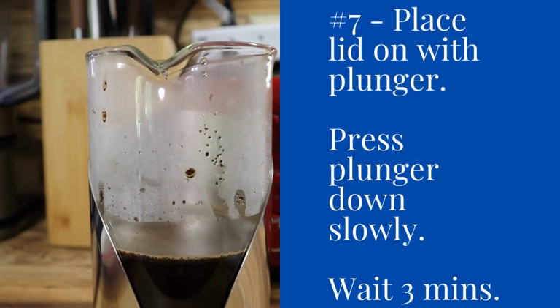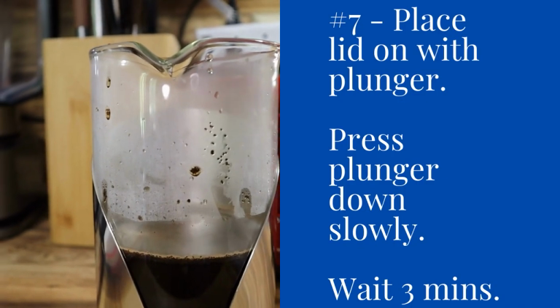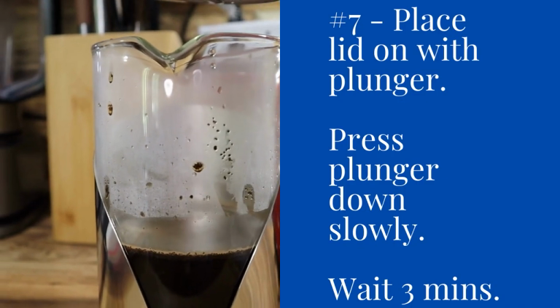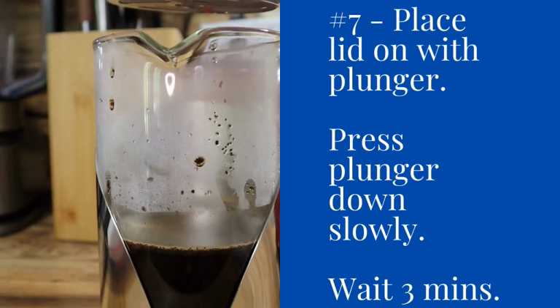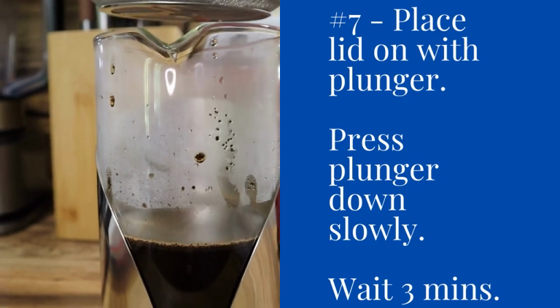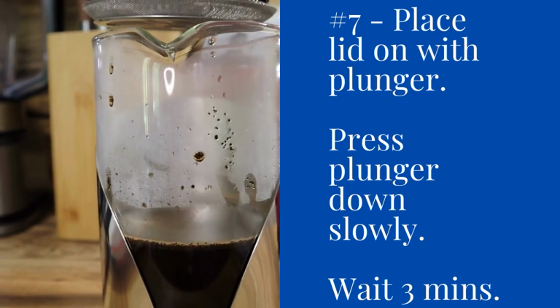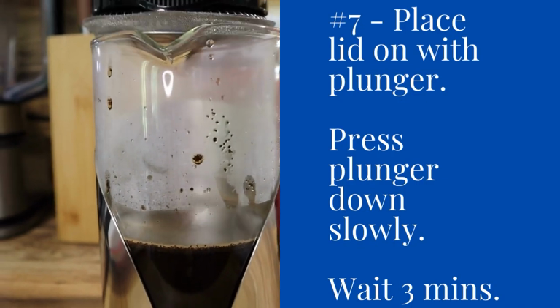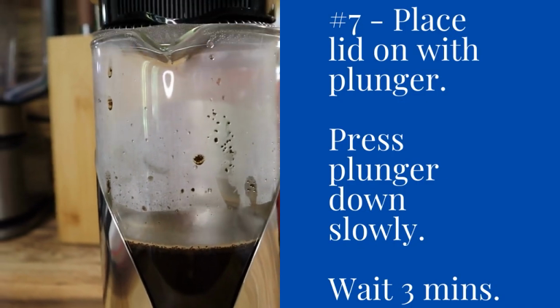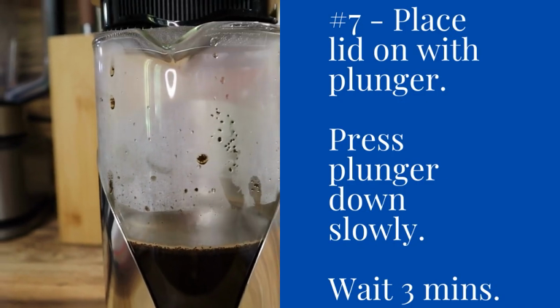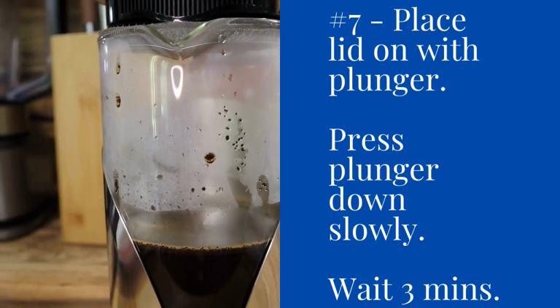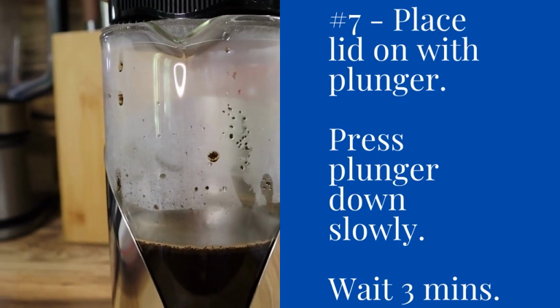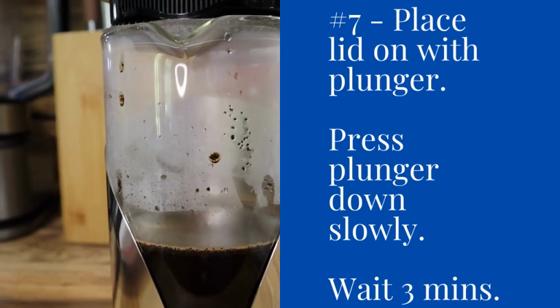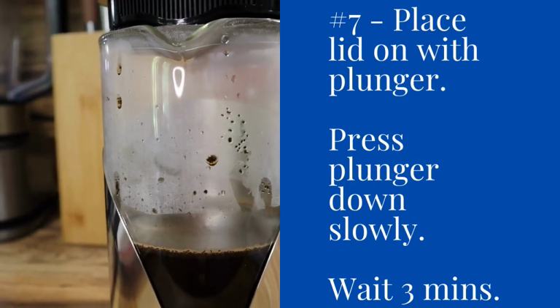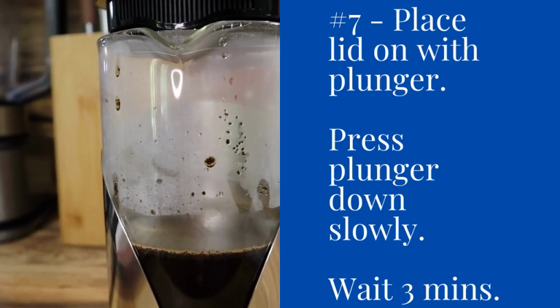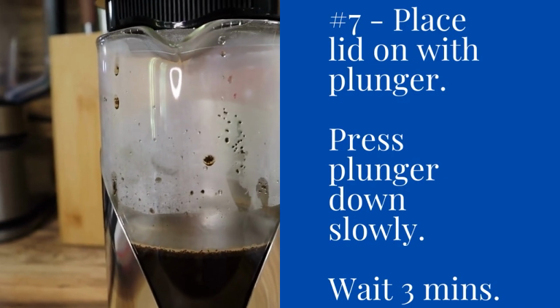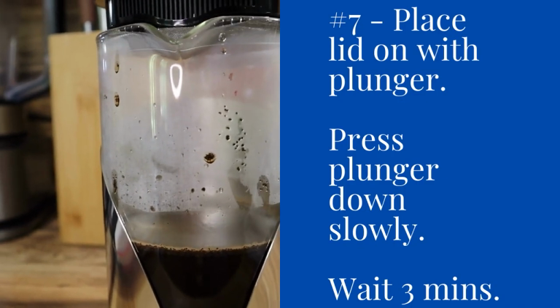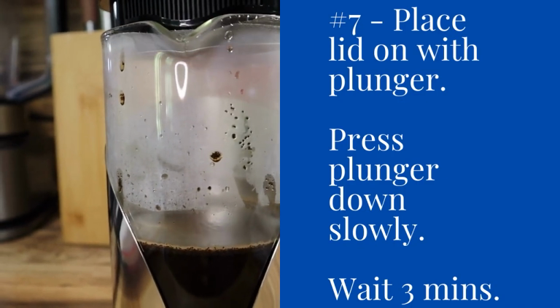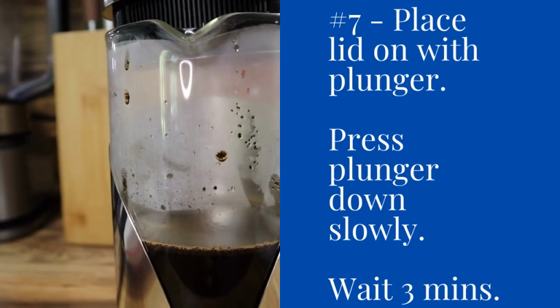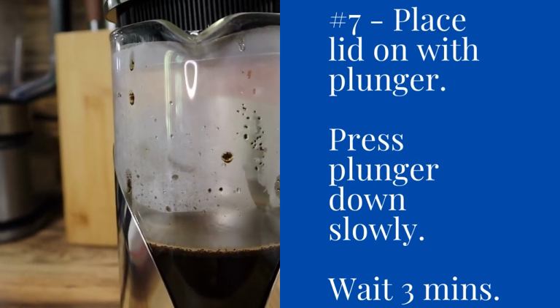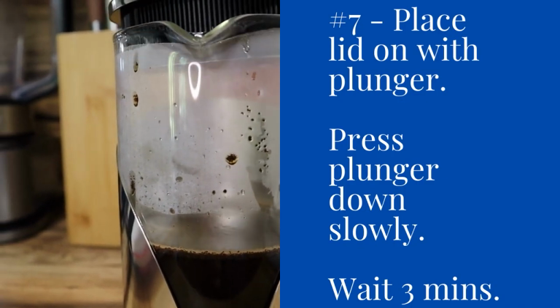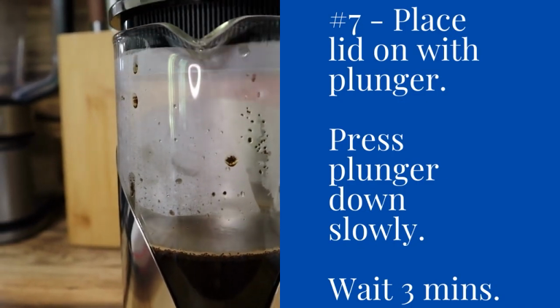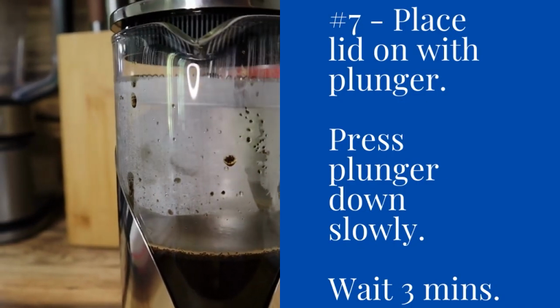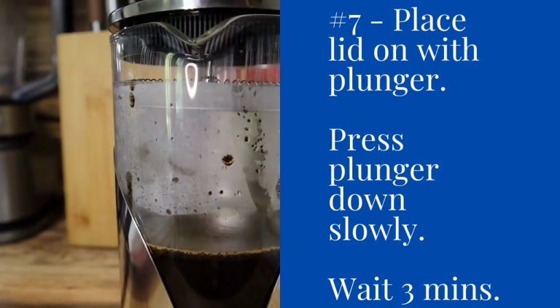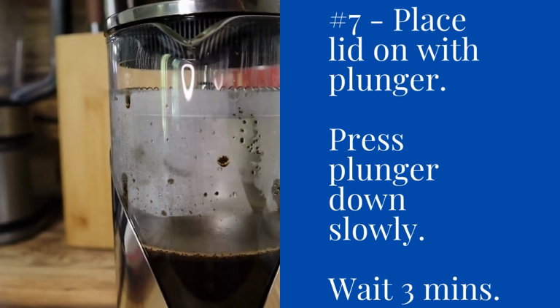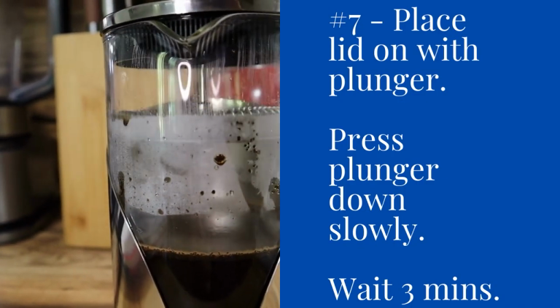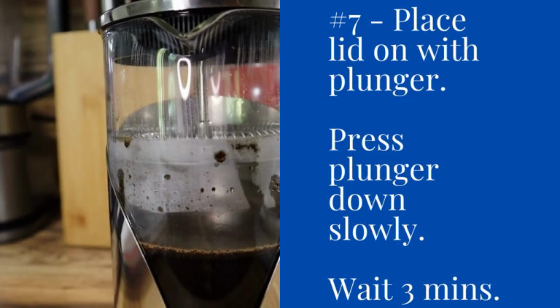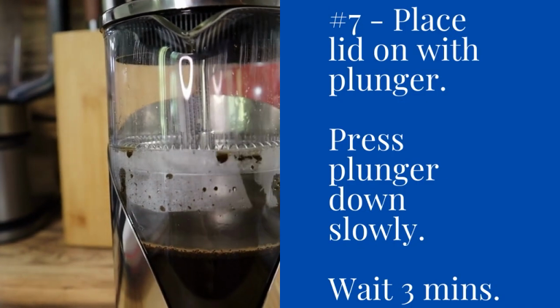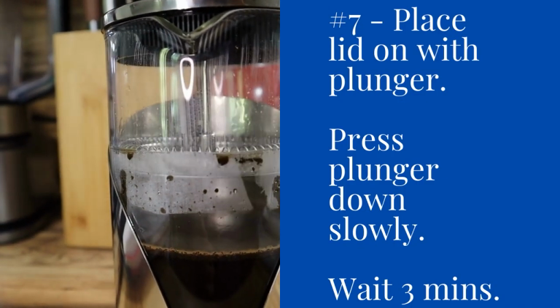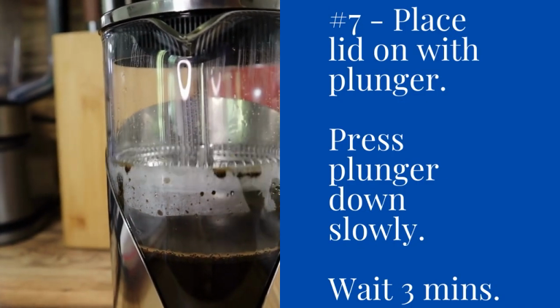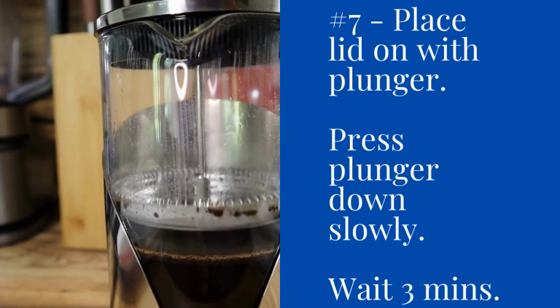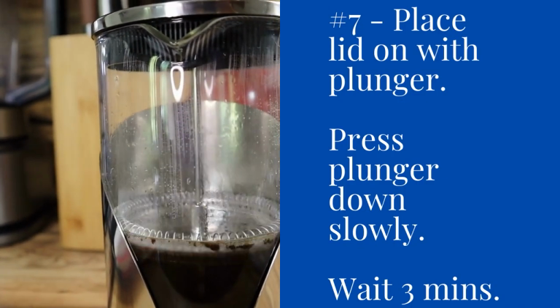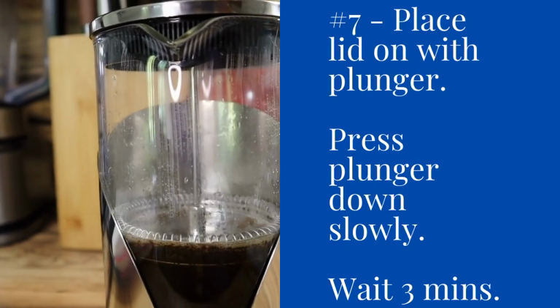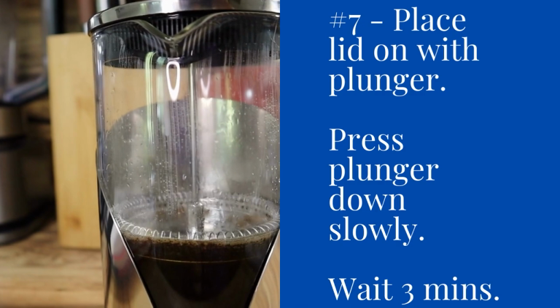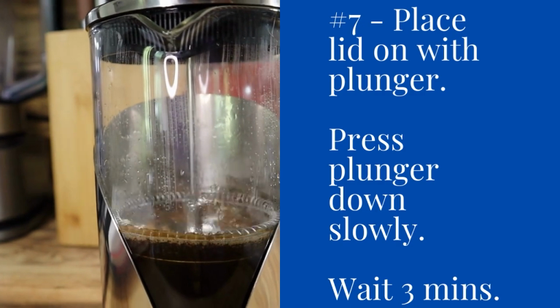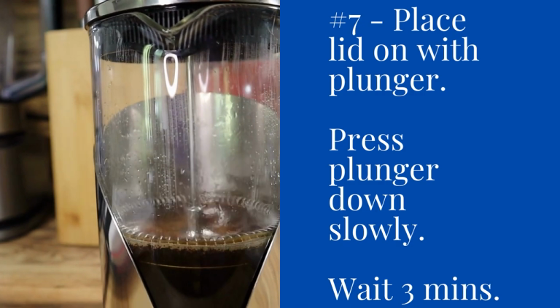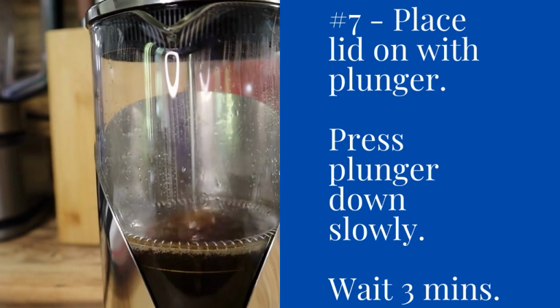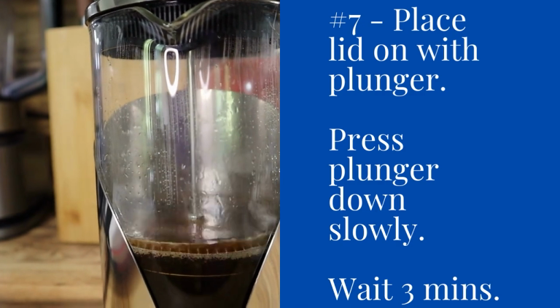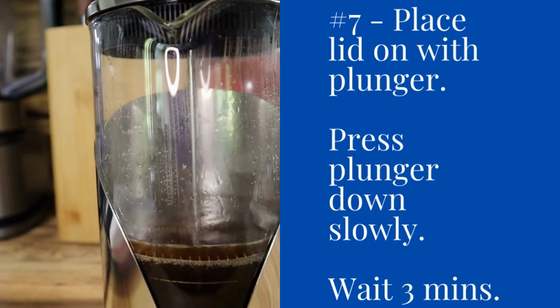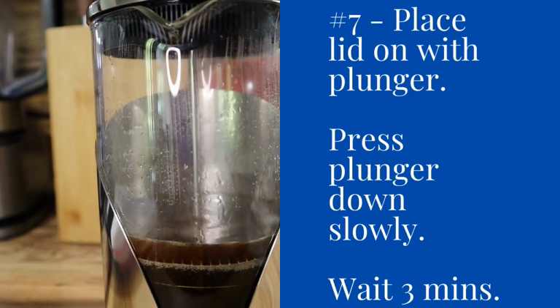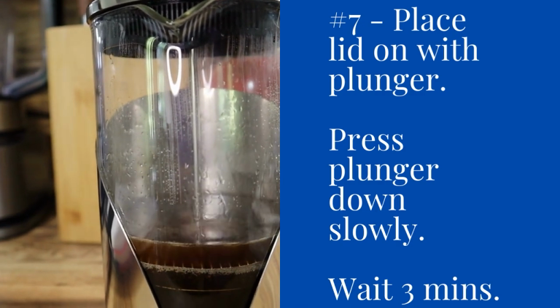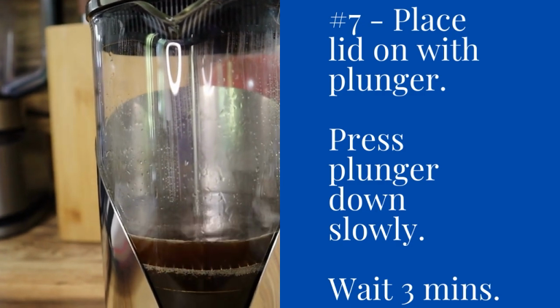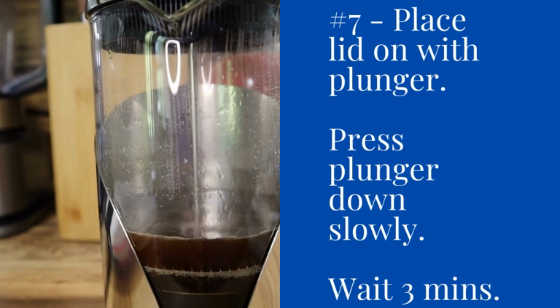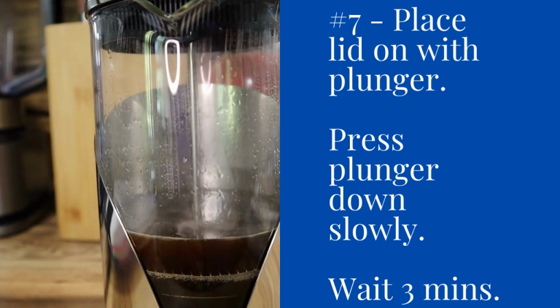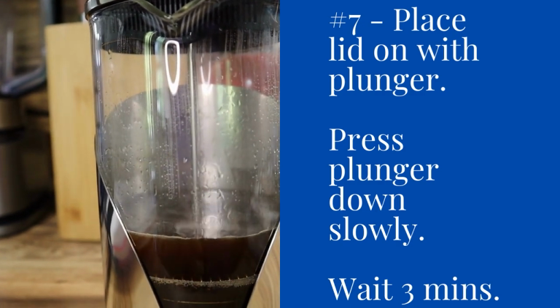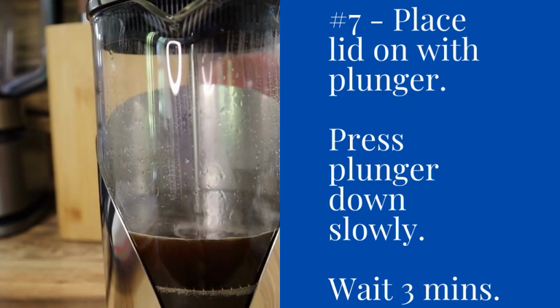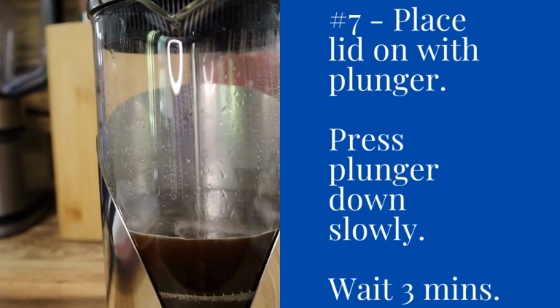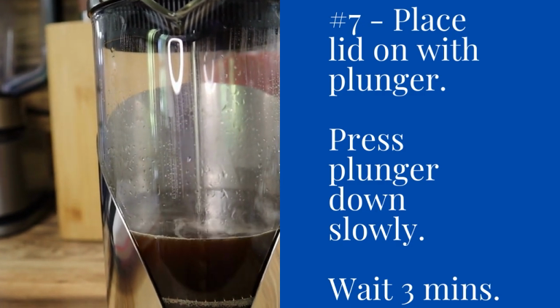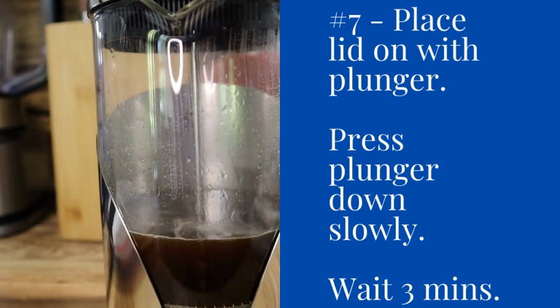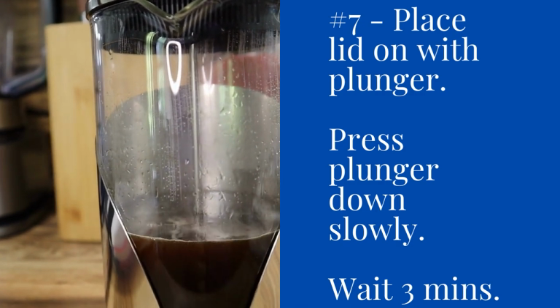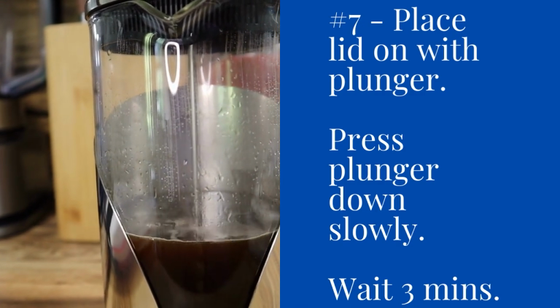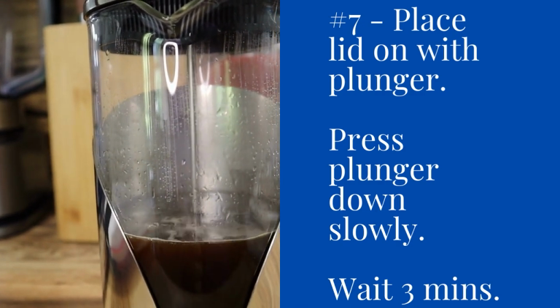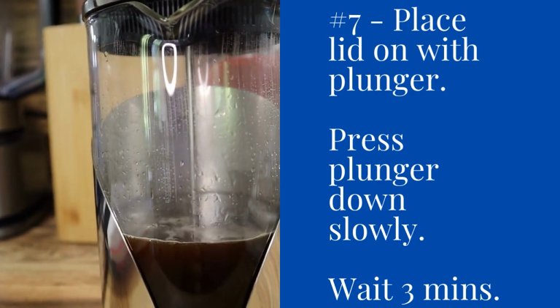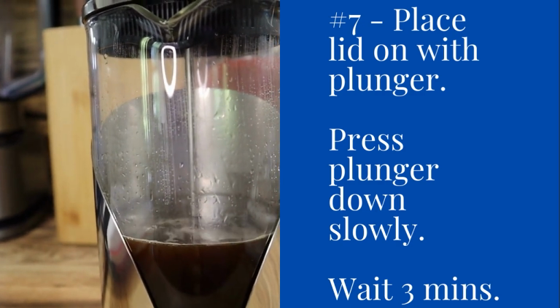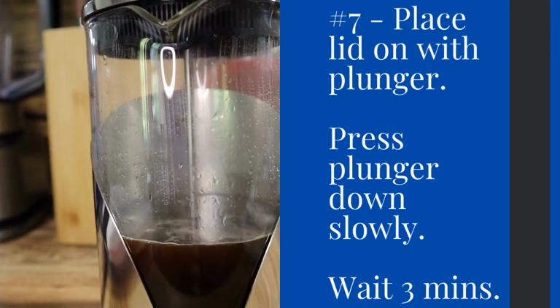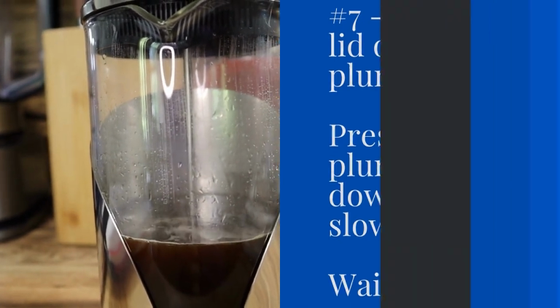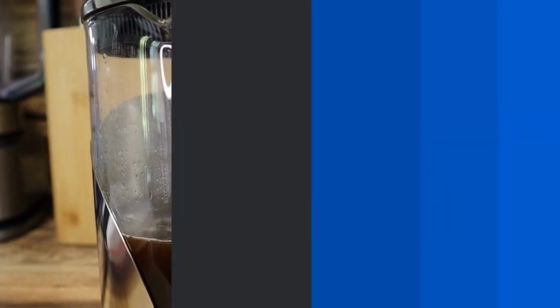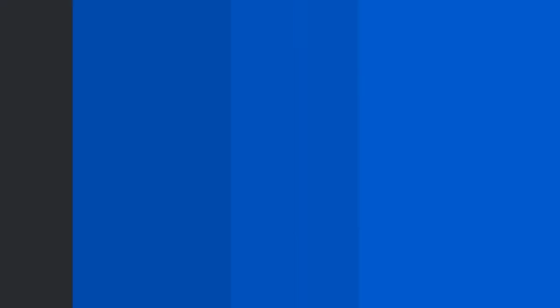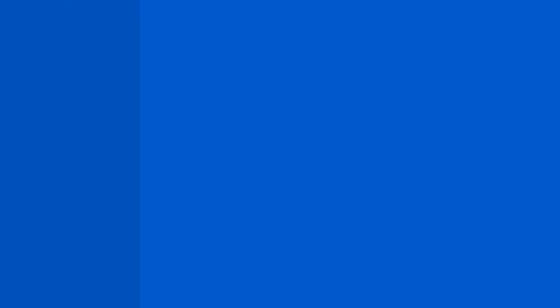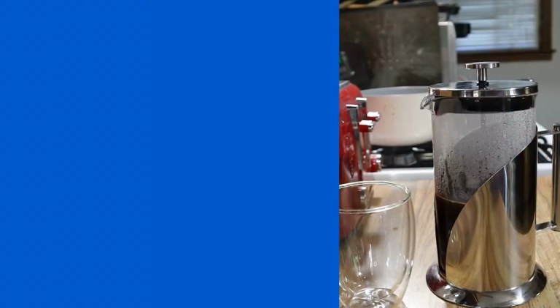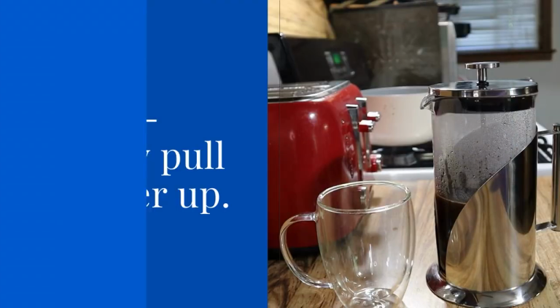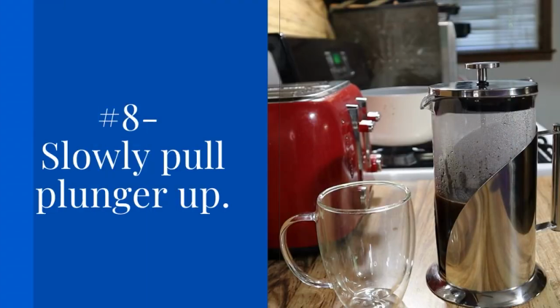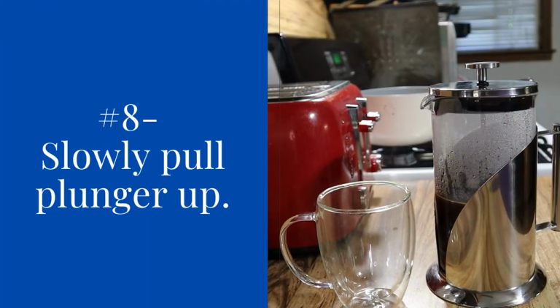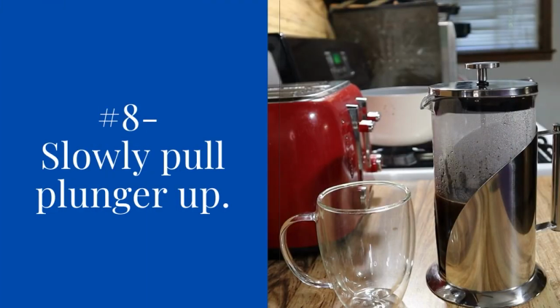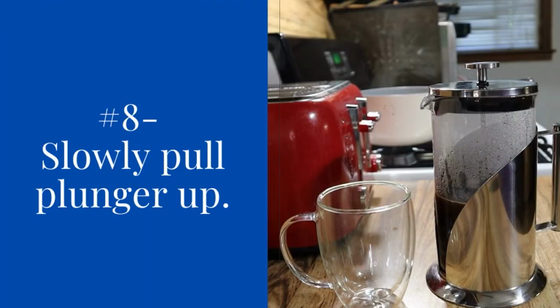Step seven: place the lid on the plunger. Press your plunger down slowly and wait three minutes so it can steep.